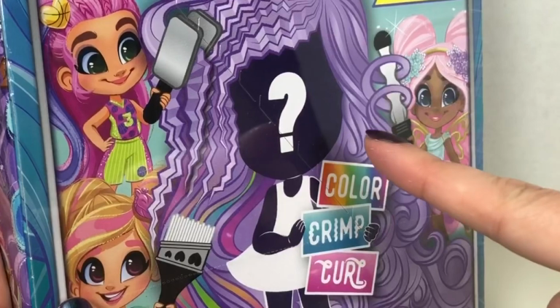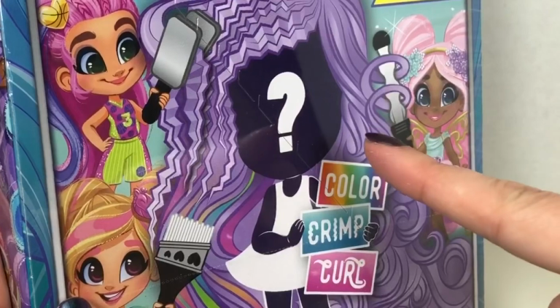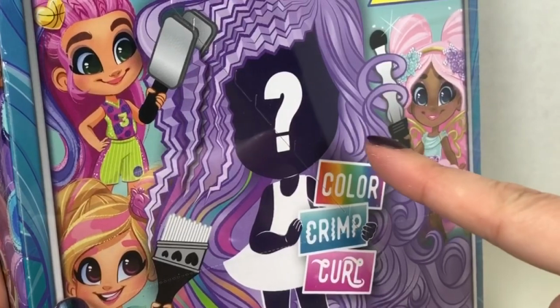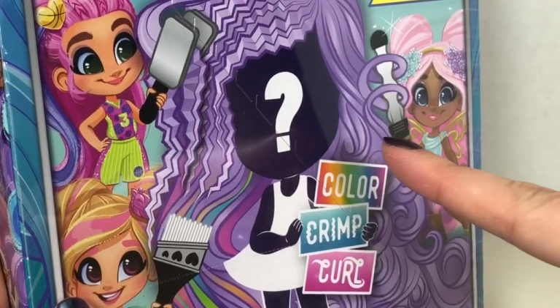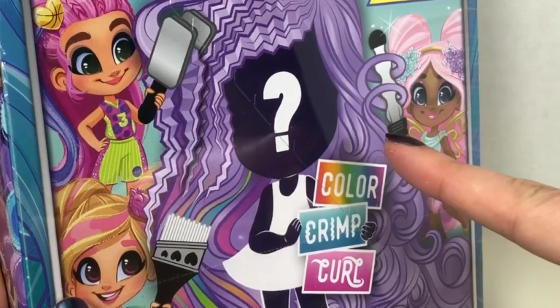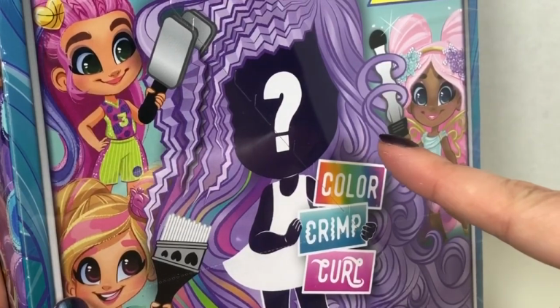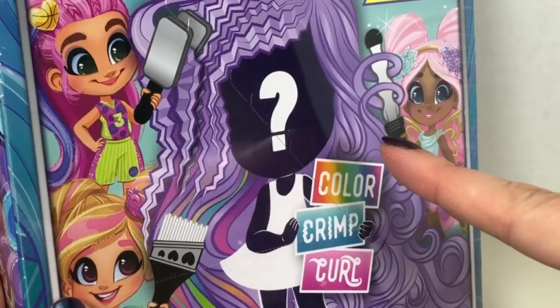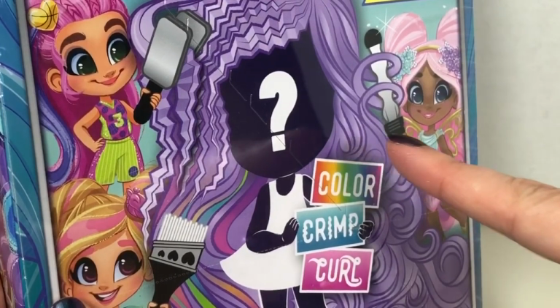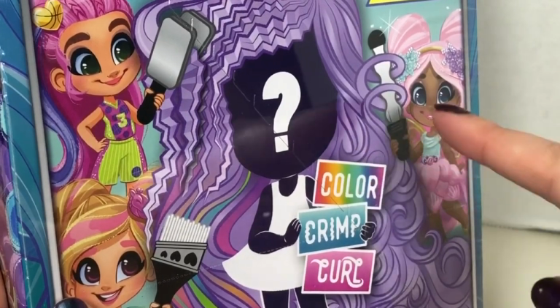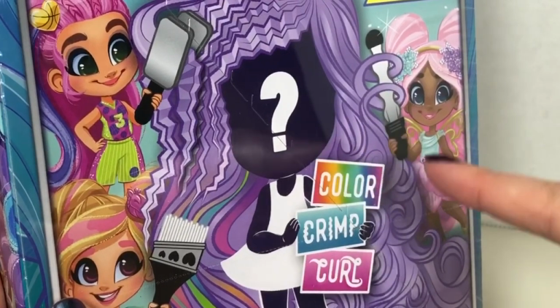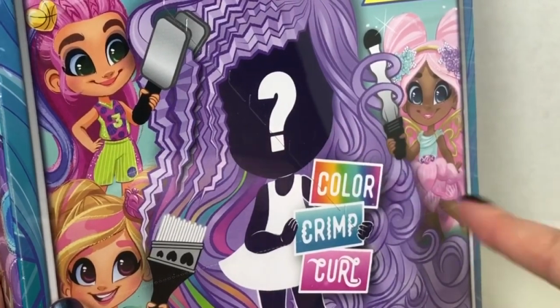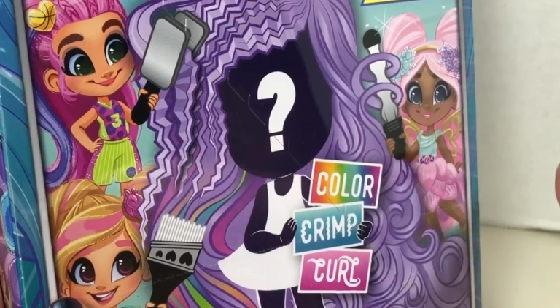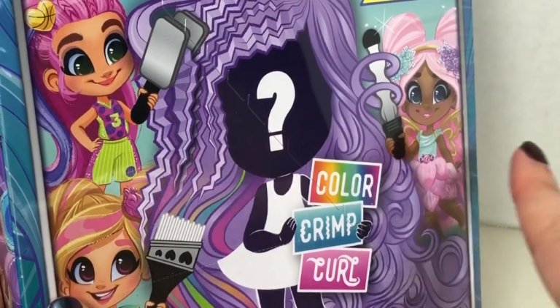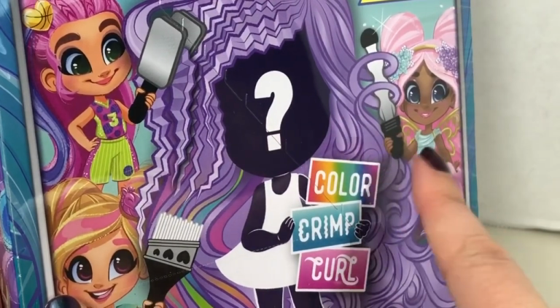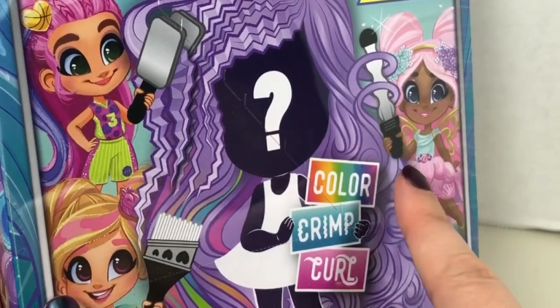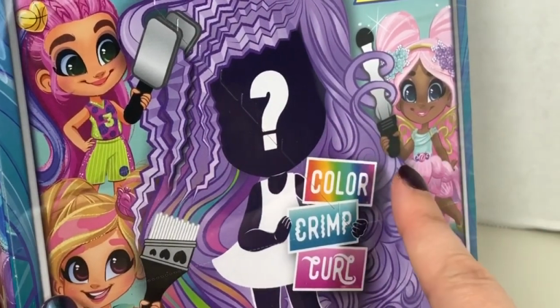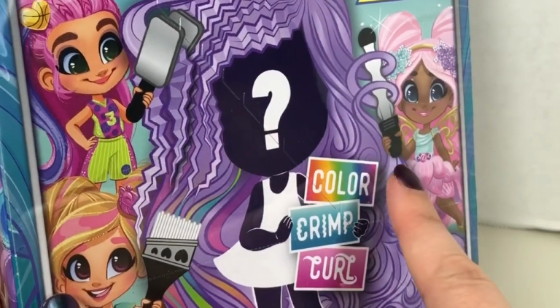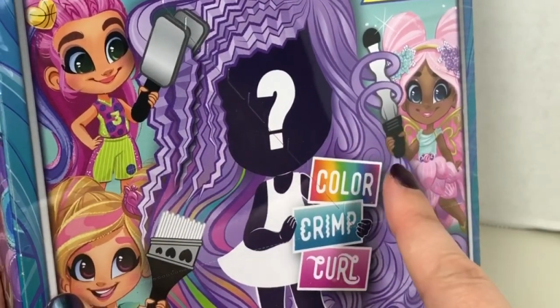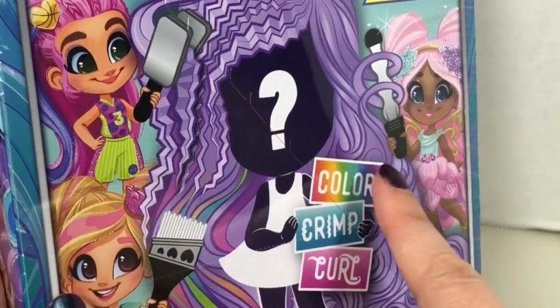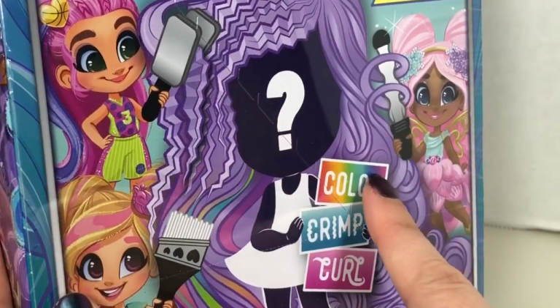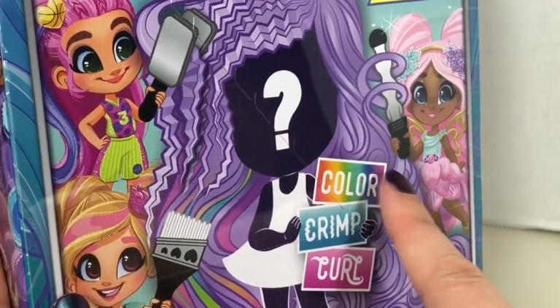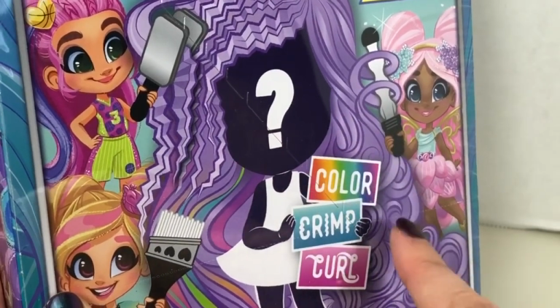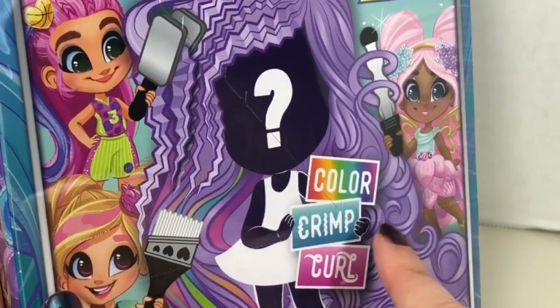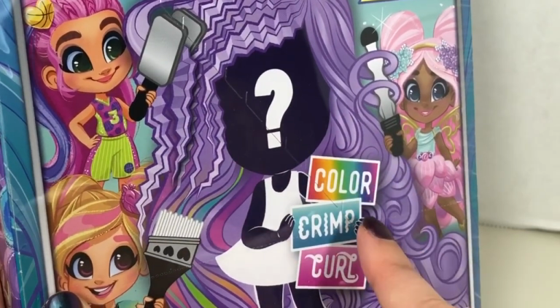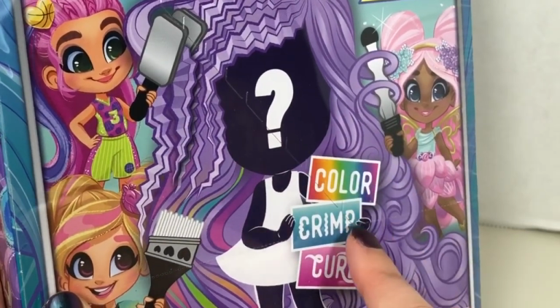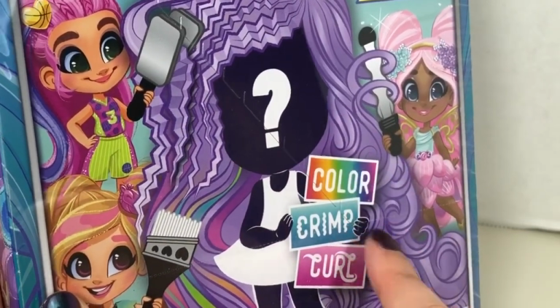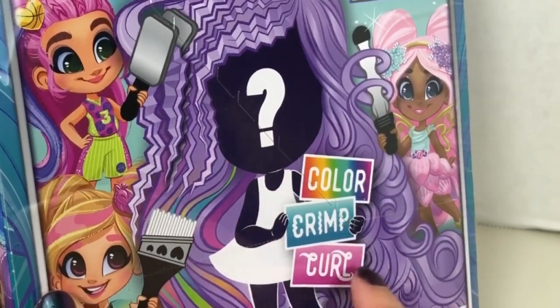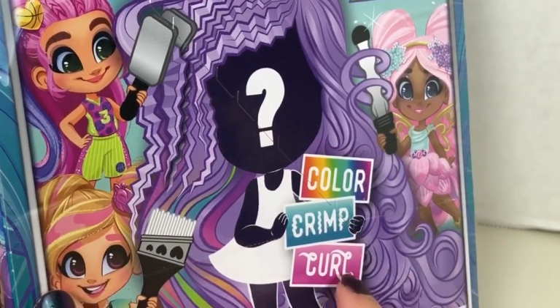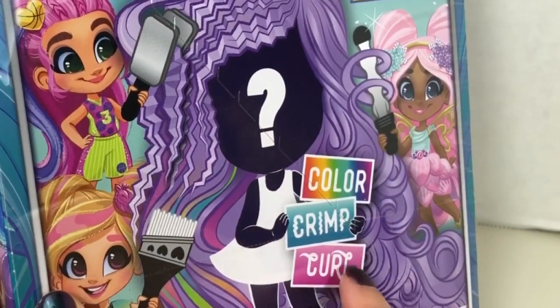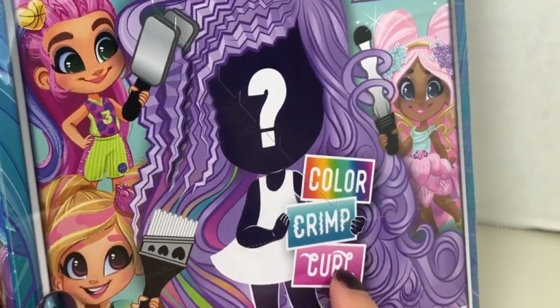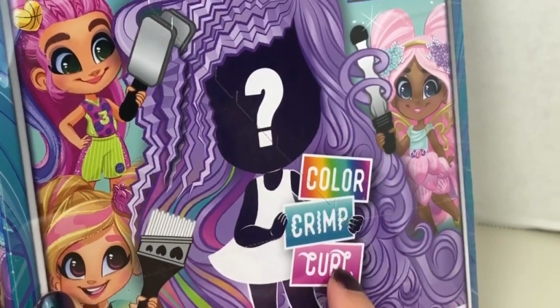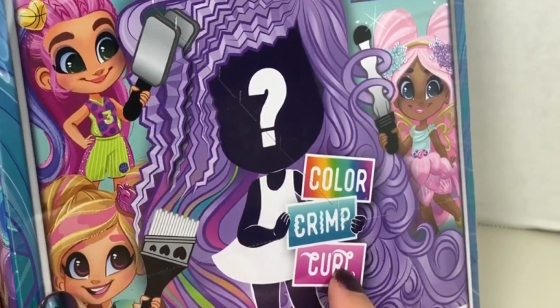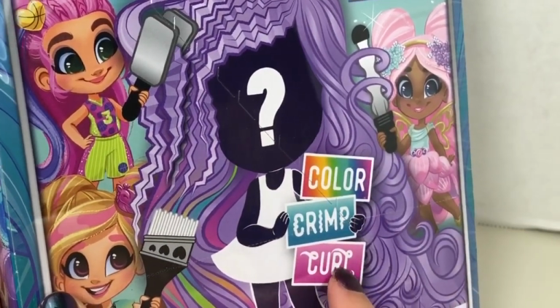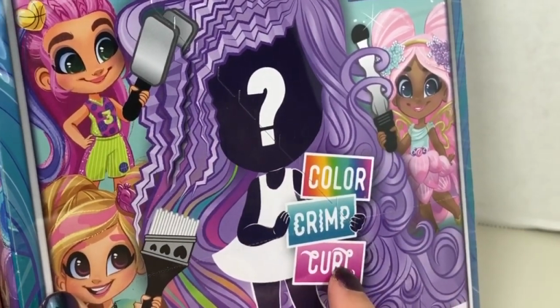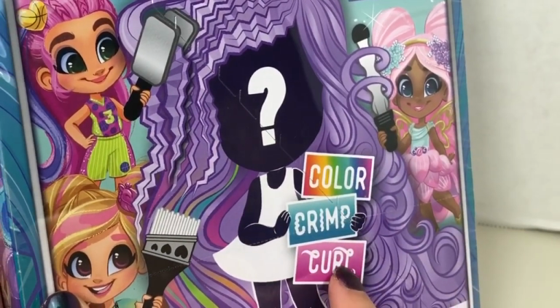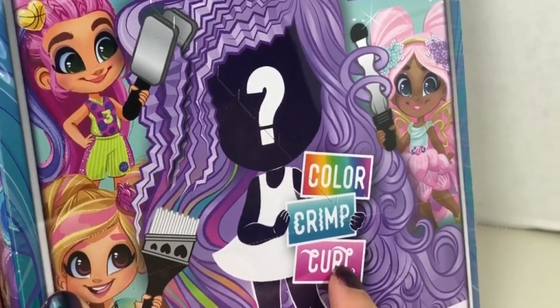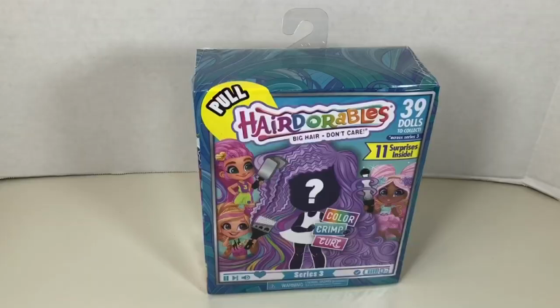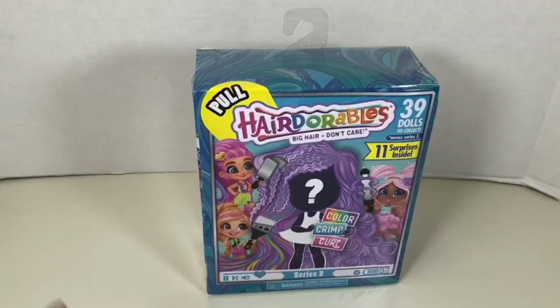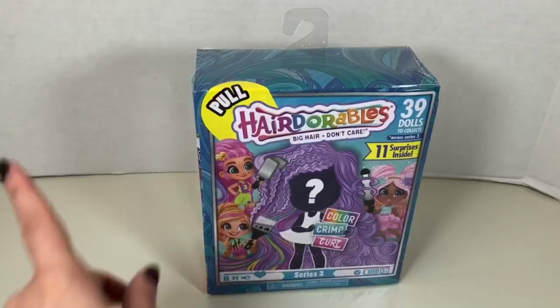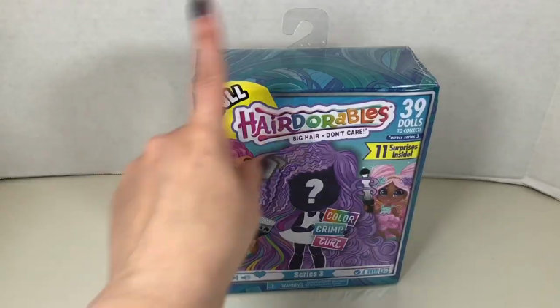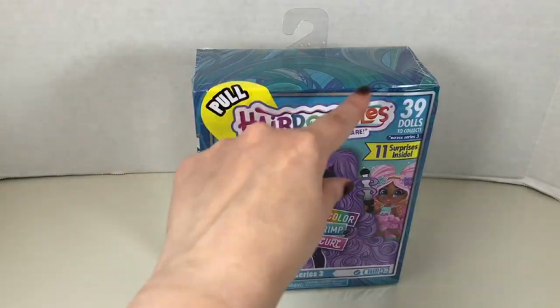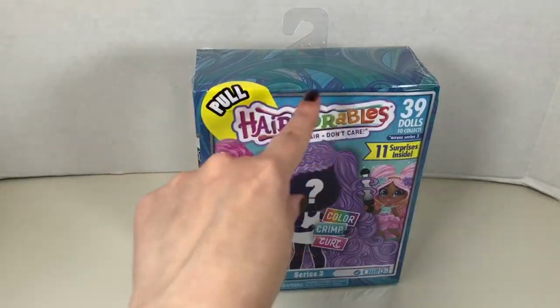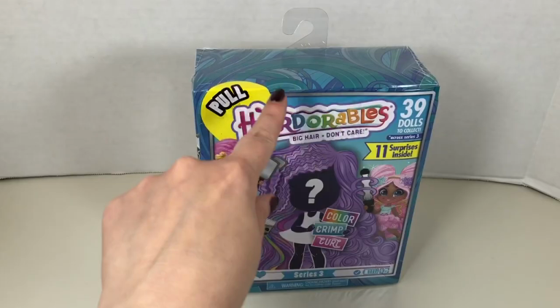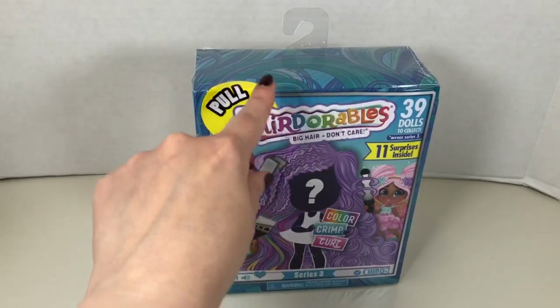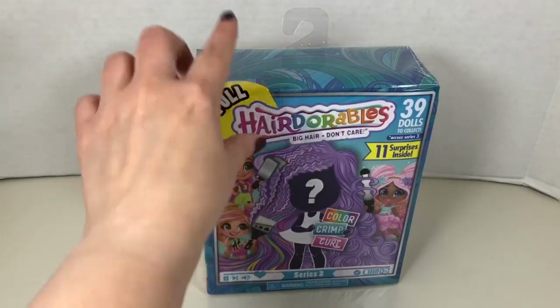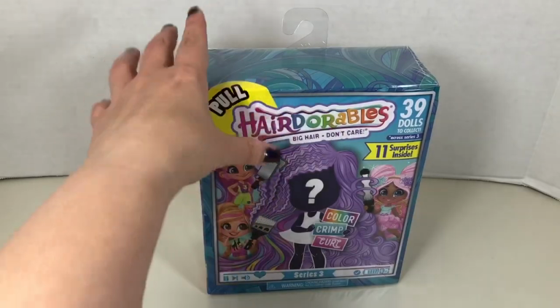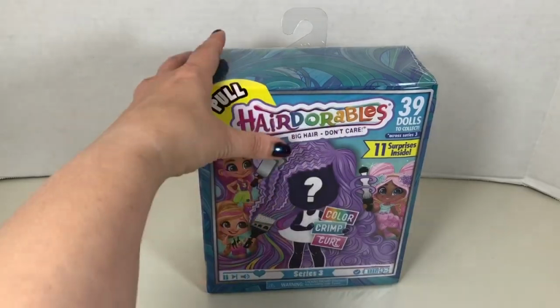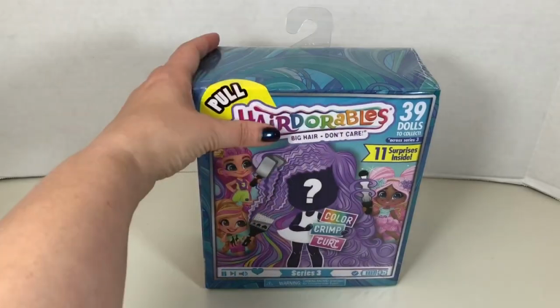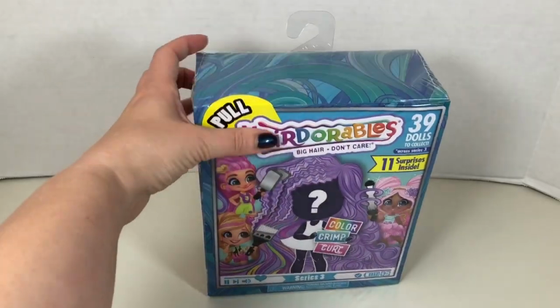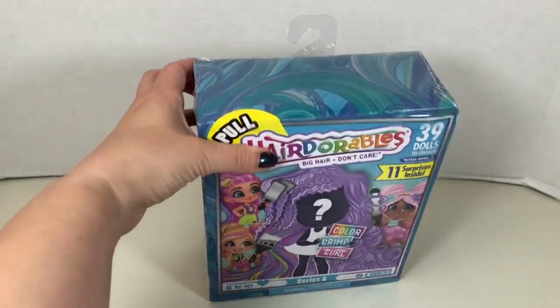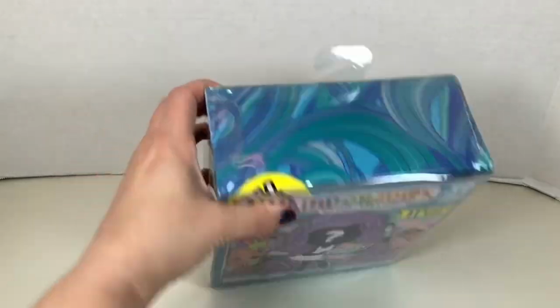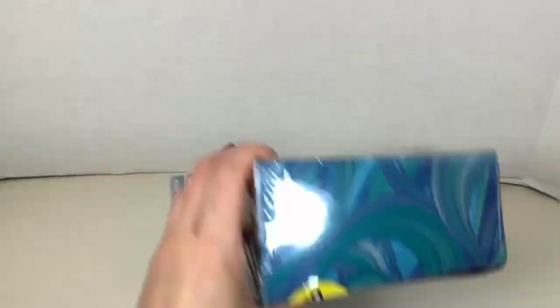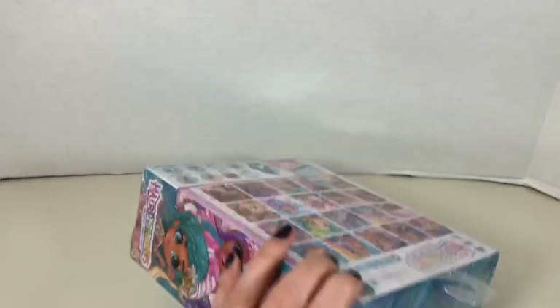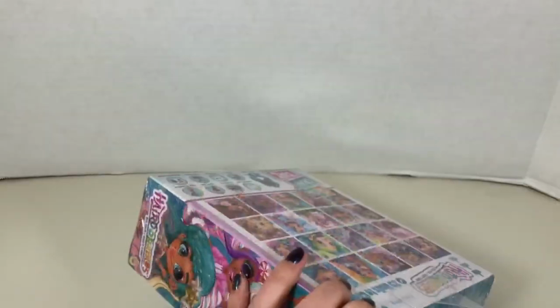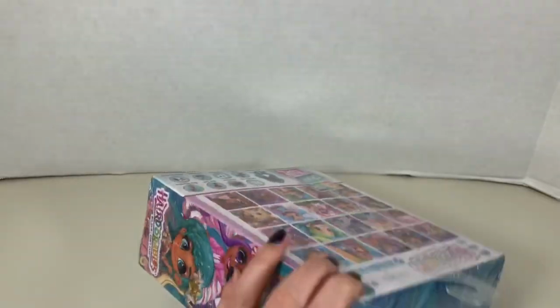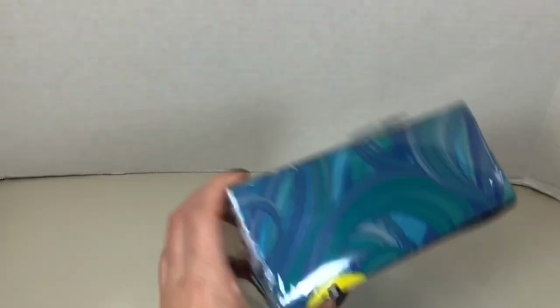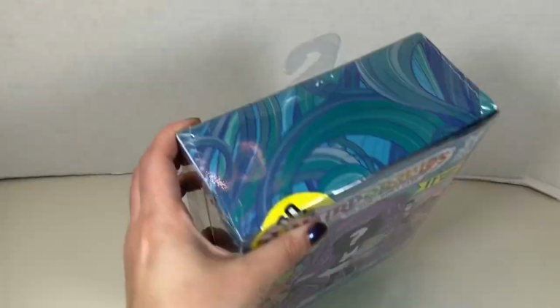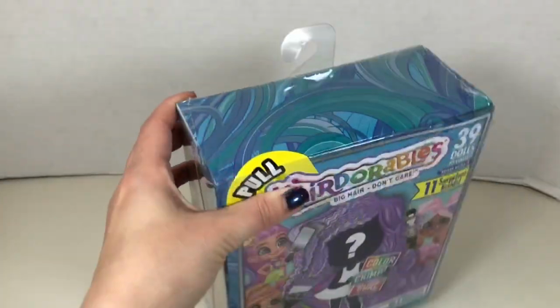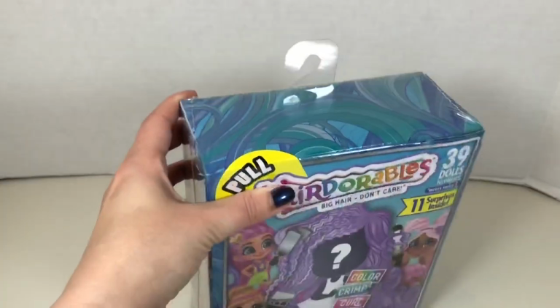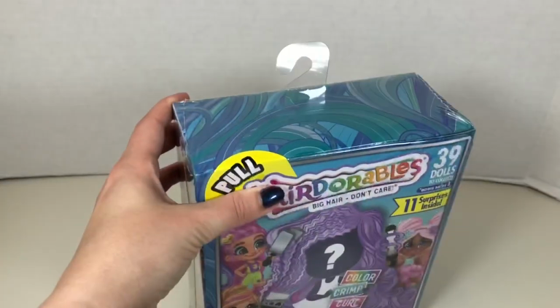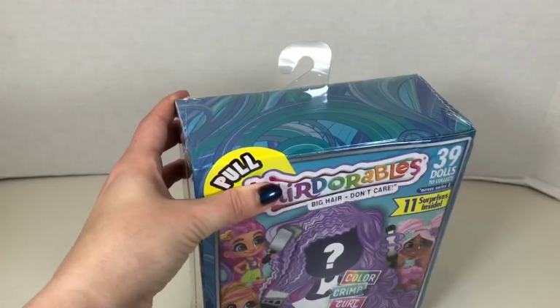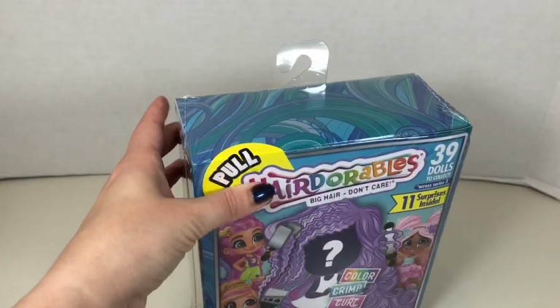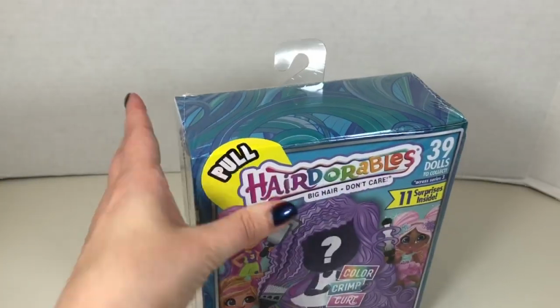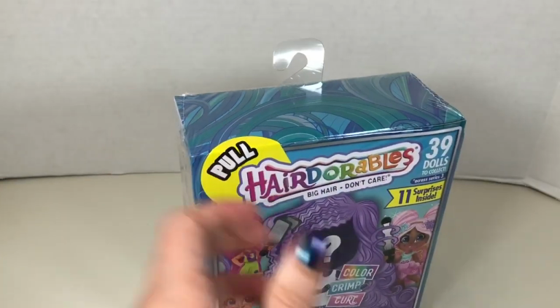This is Series 3 of the Hair Dorables — there are 39 dolls to collect in this series. The back of both boxes show the different doll characters and examples of the accessories included. For Hair Dorables you get a doll in outfit, collector list, accessory, hair tool, a hair extension, shoes, three stickers, a doll stand, and a signature card. The theme of this series is Color Crimp and Curl.